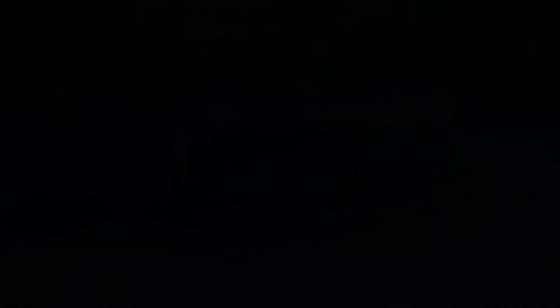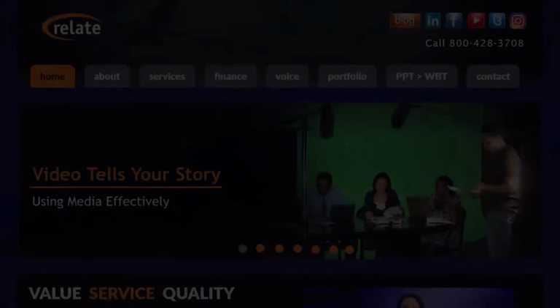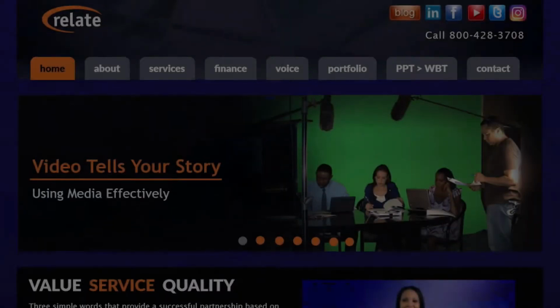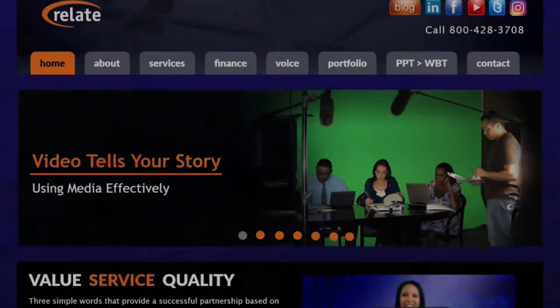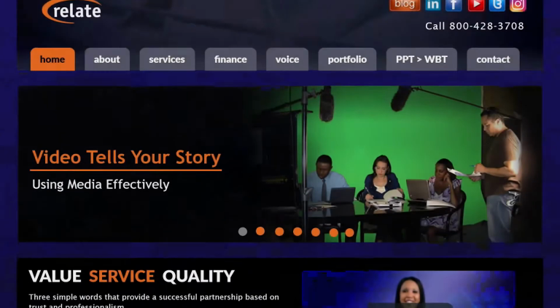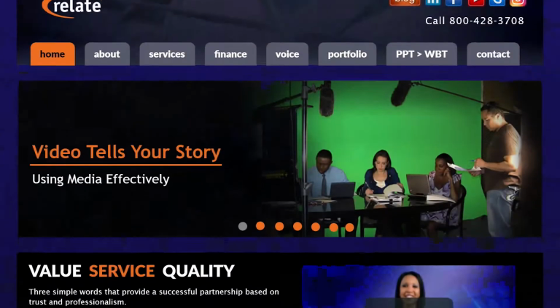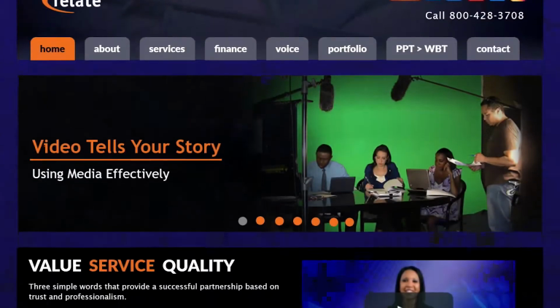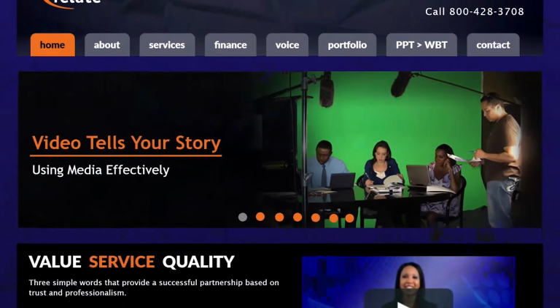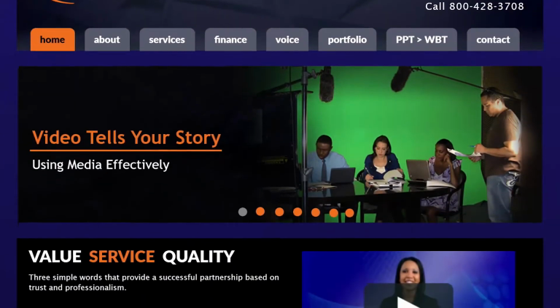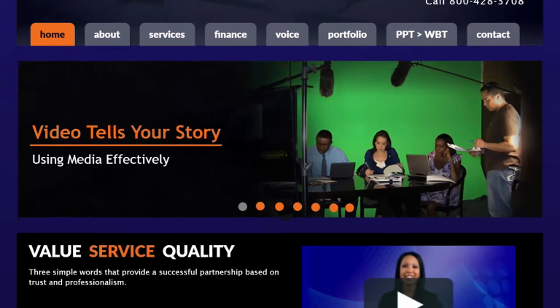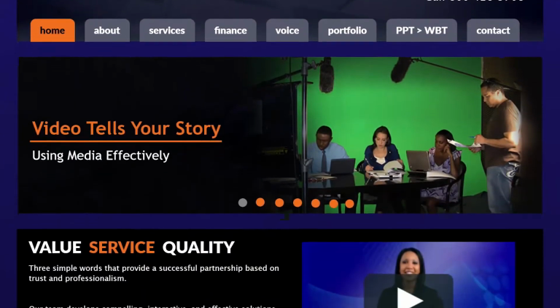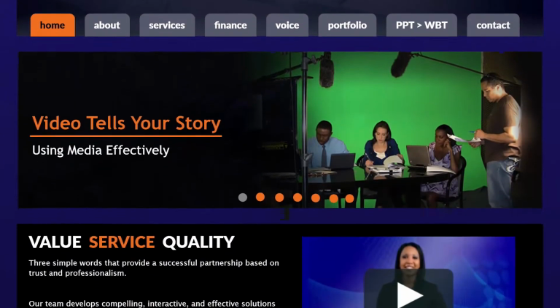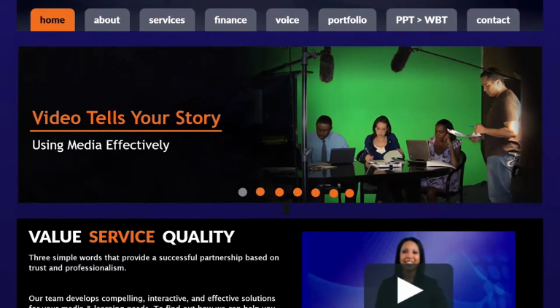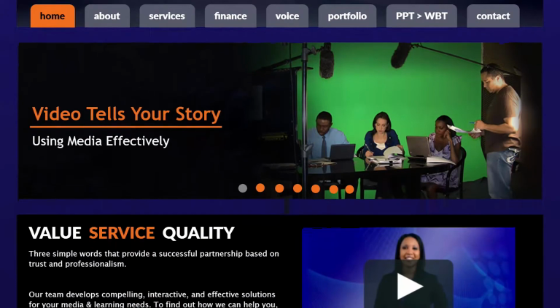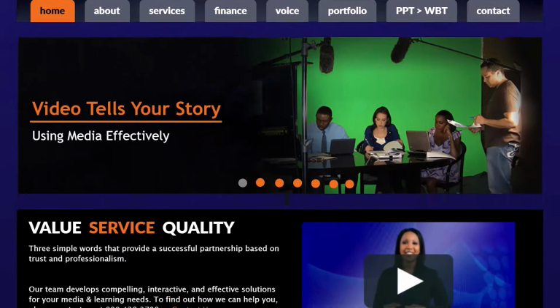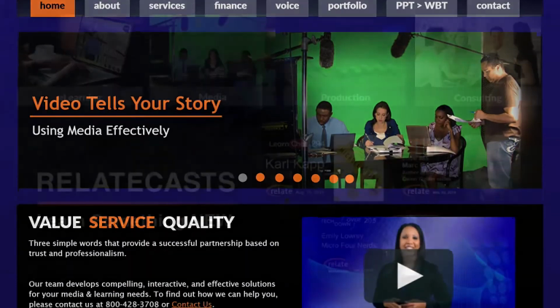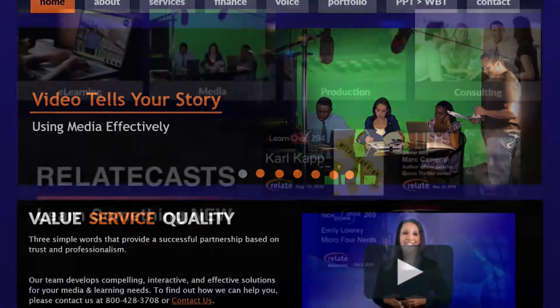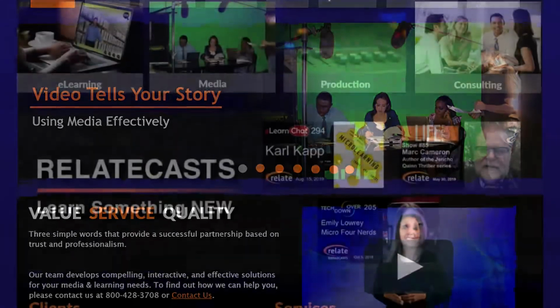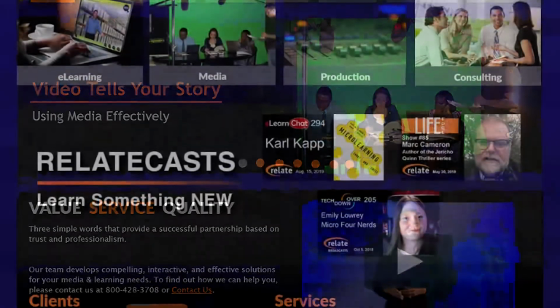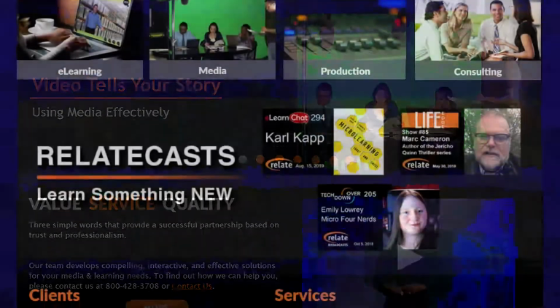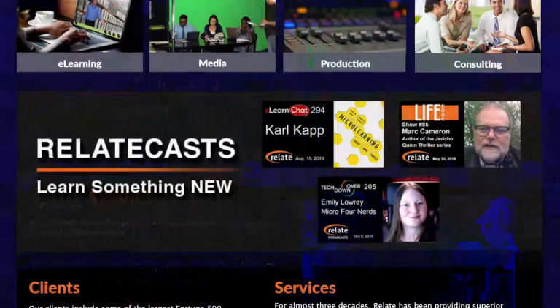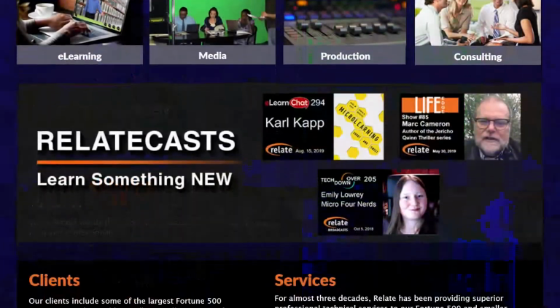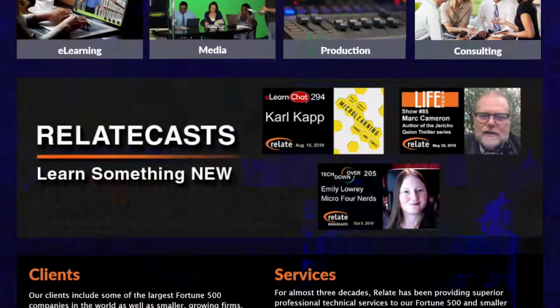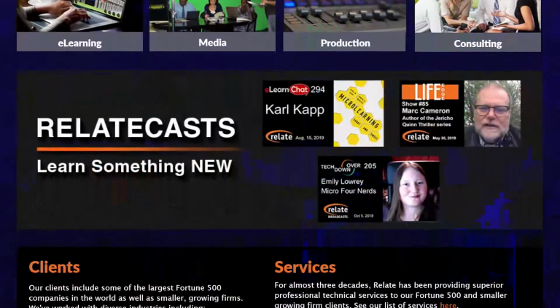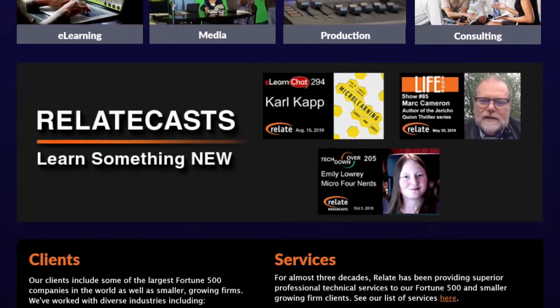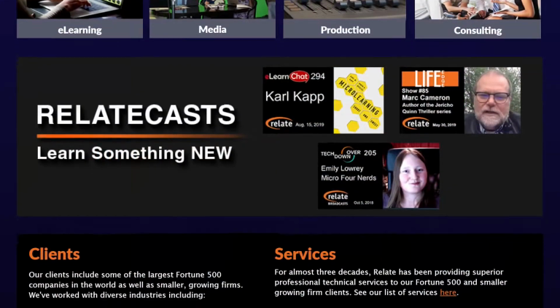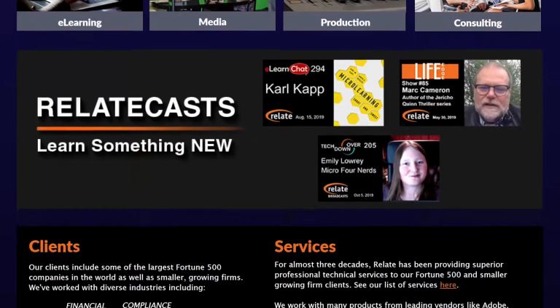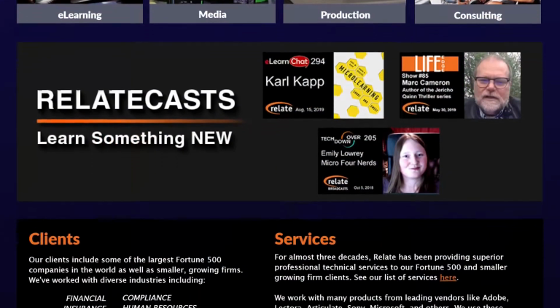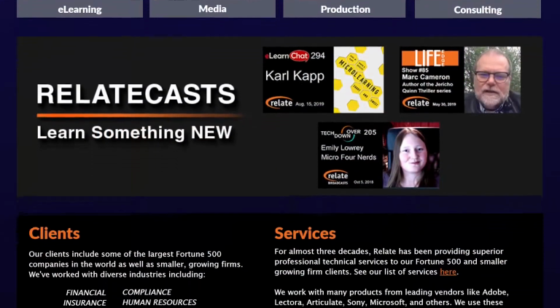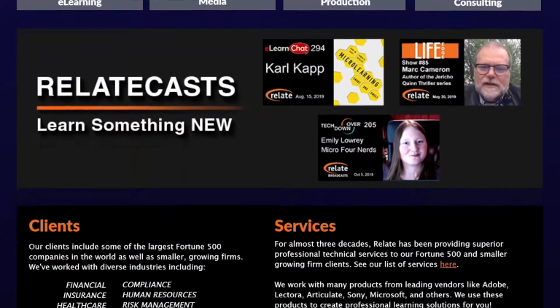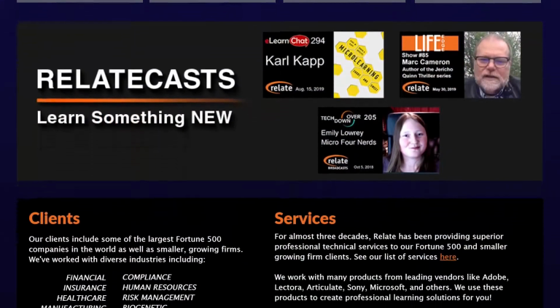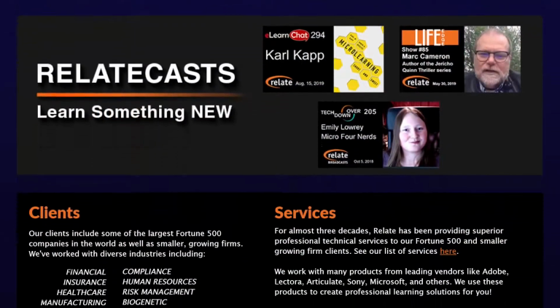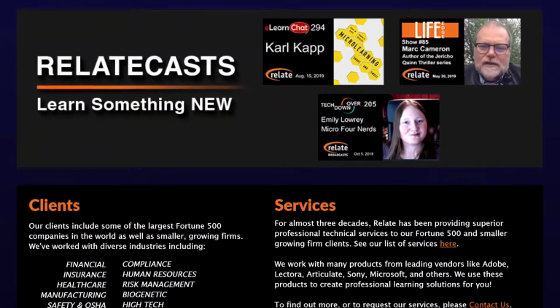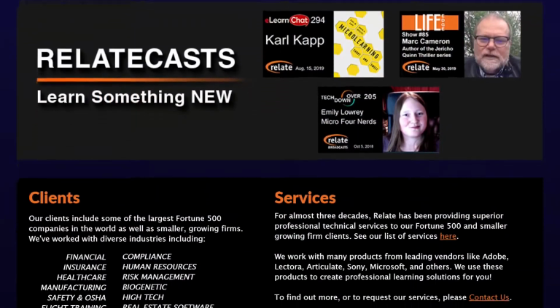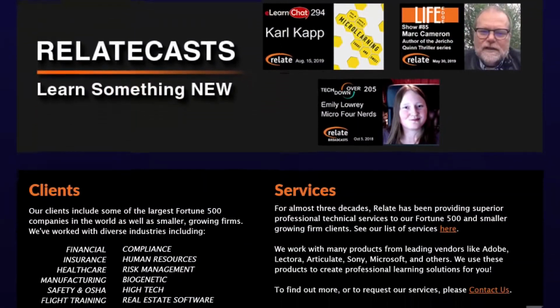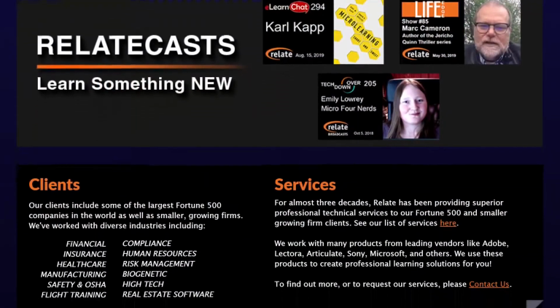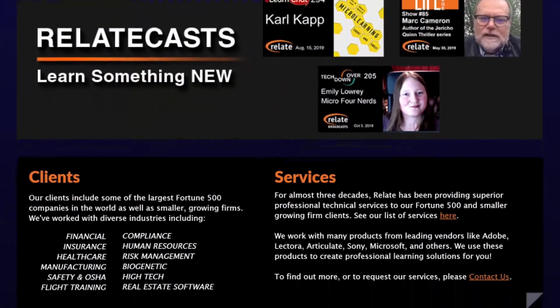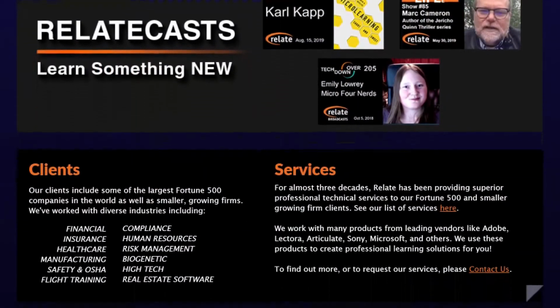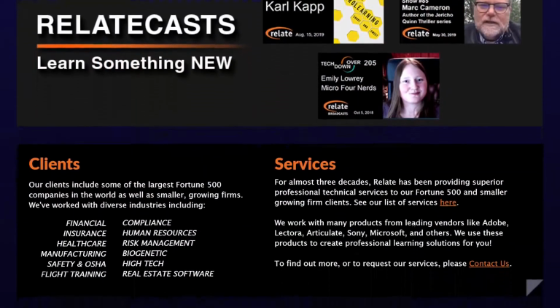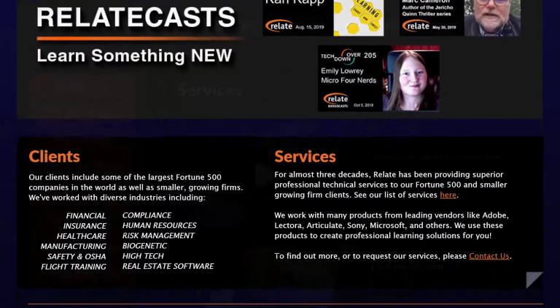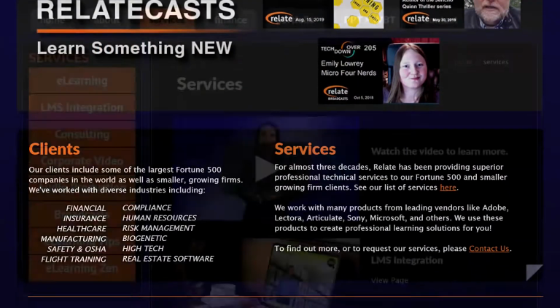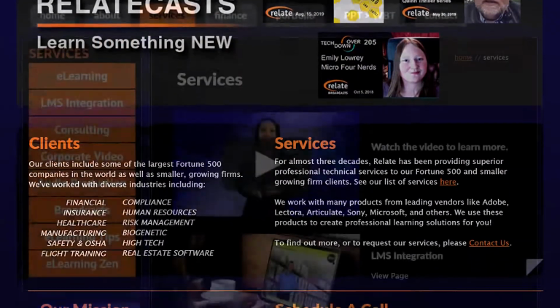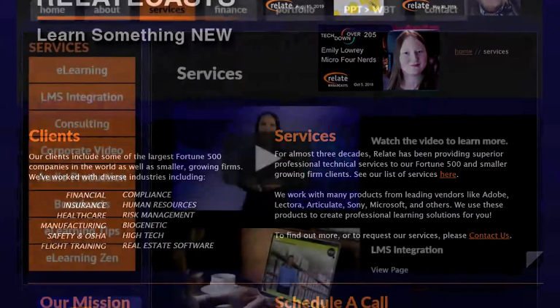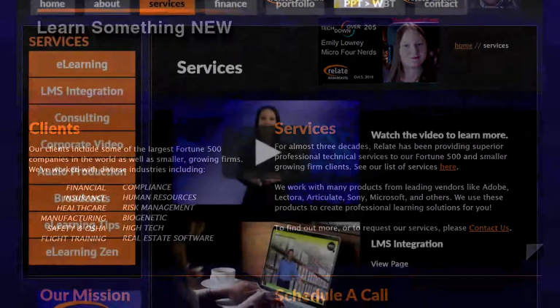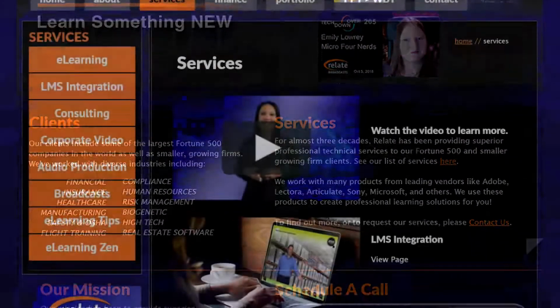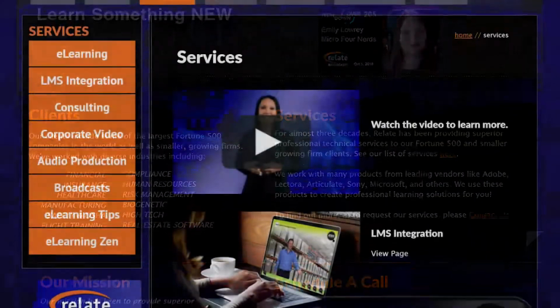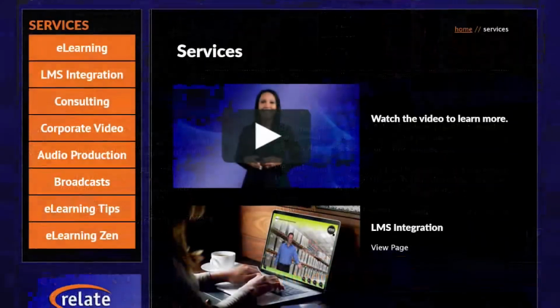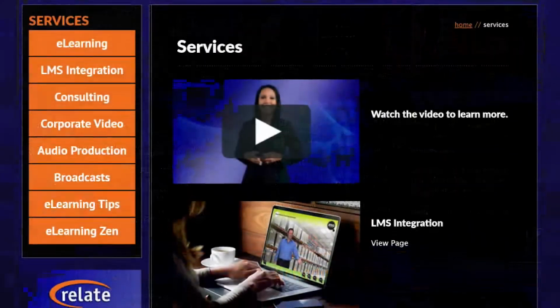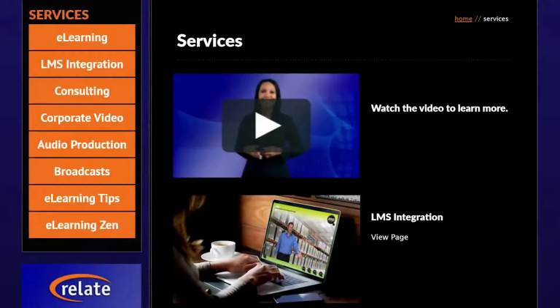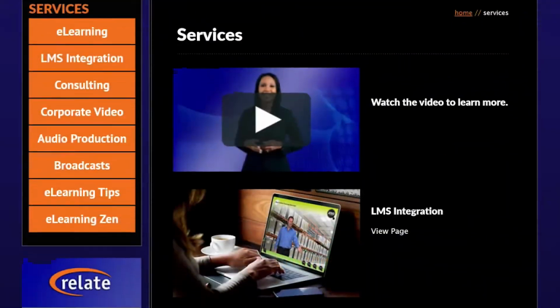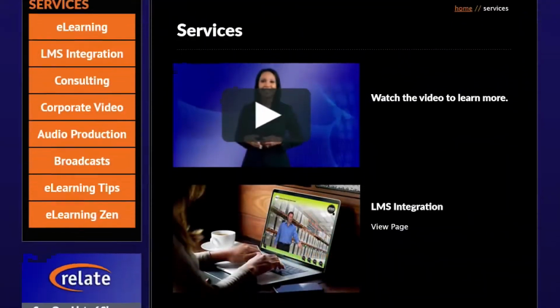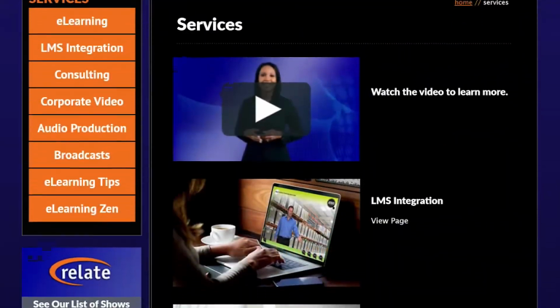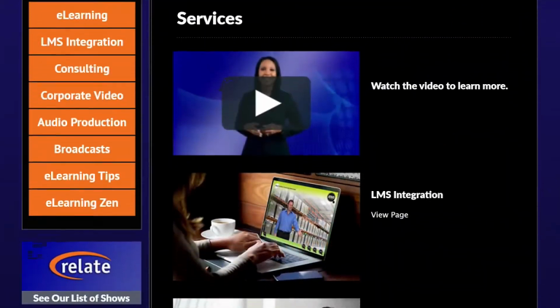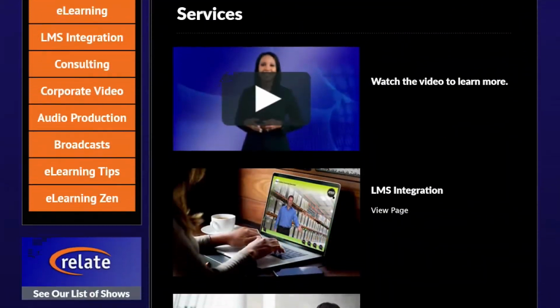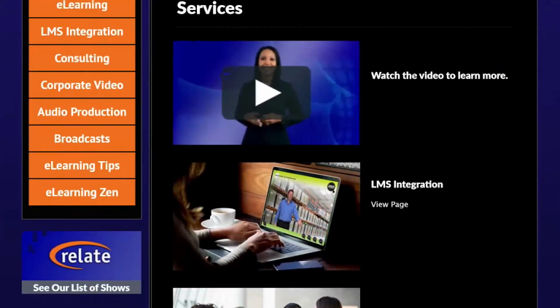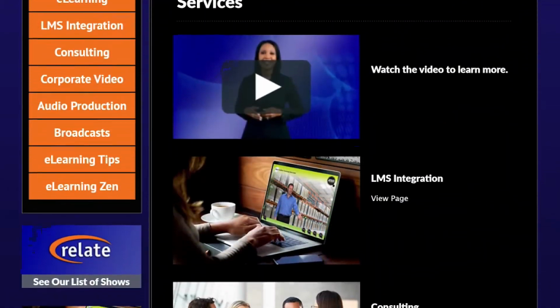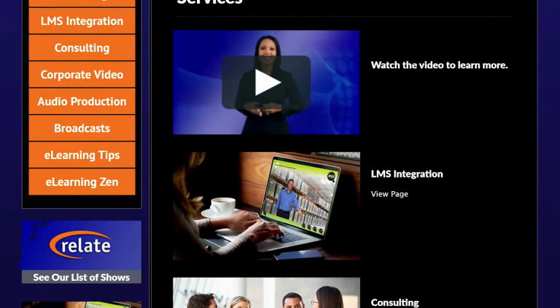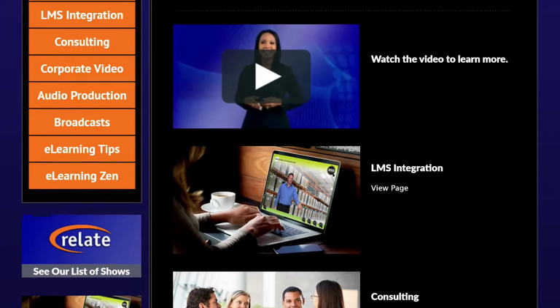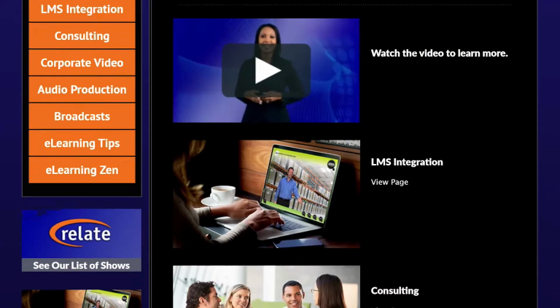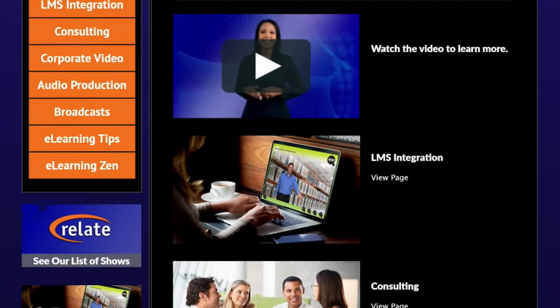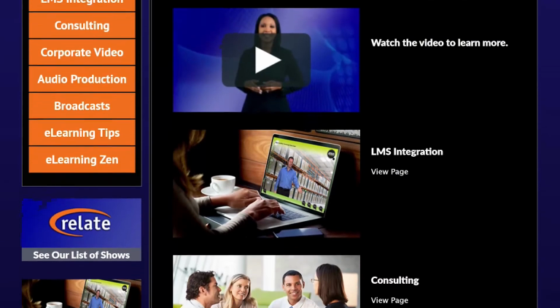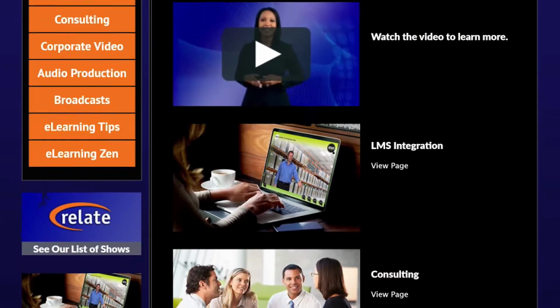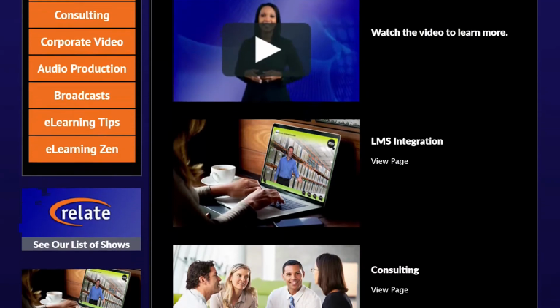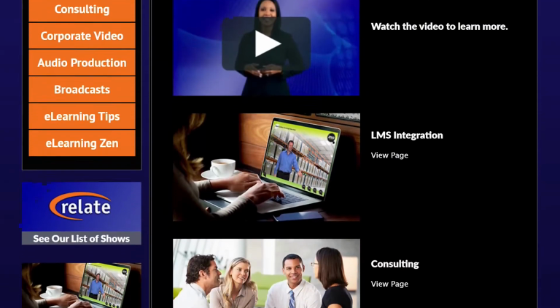This show is sponsored by Relate Corporation at www.relate.com, your training and video partner.